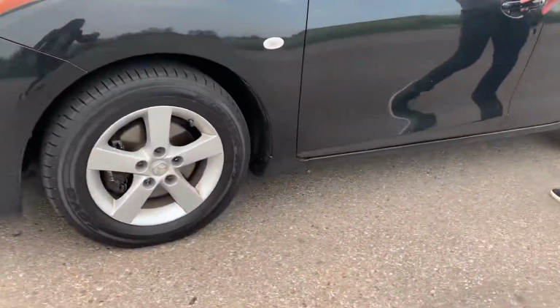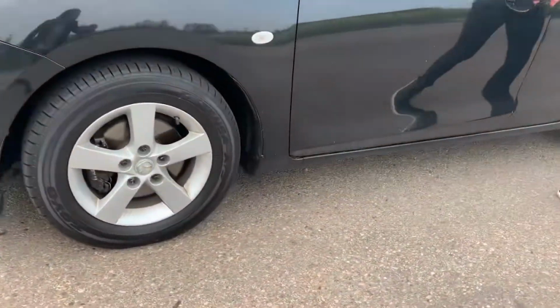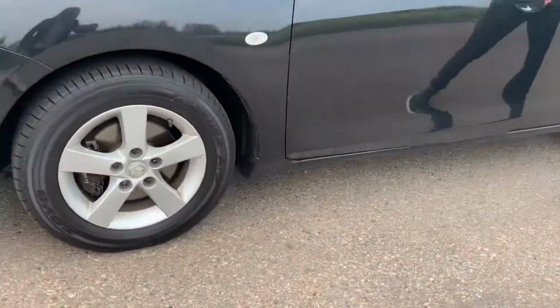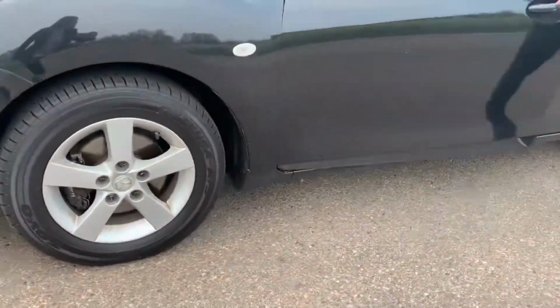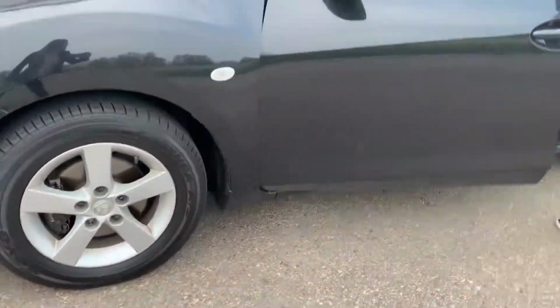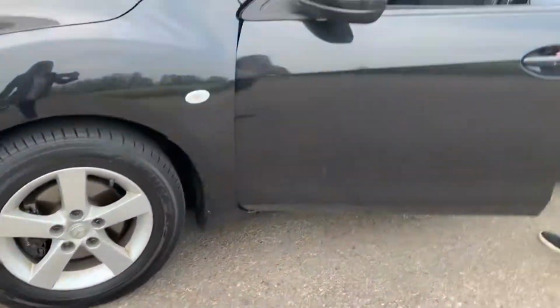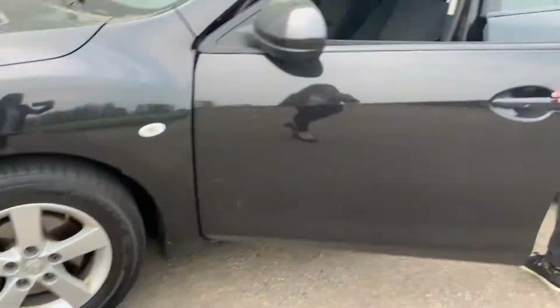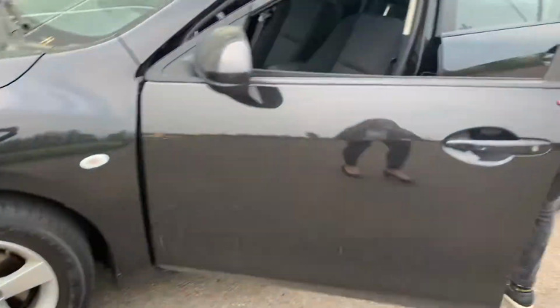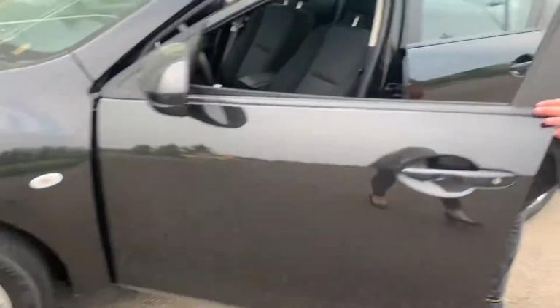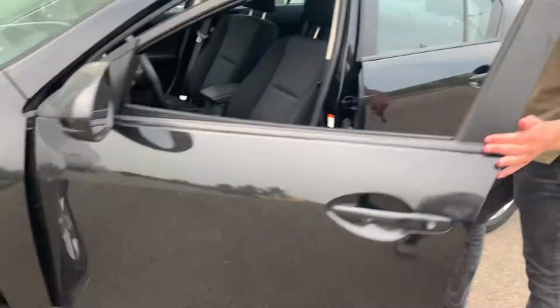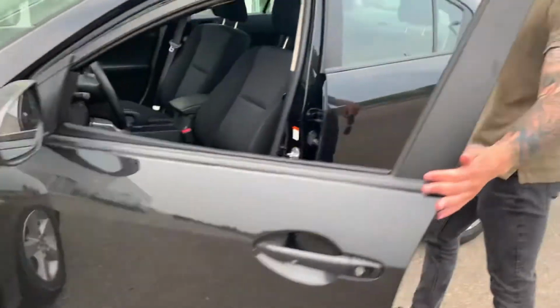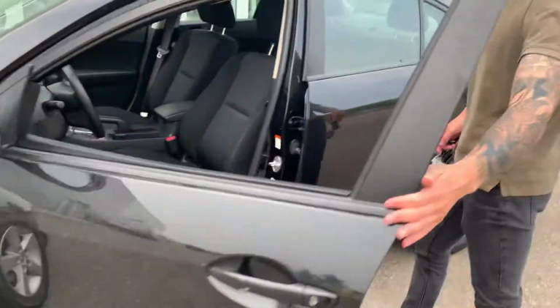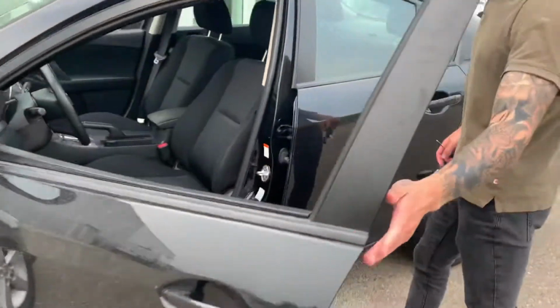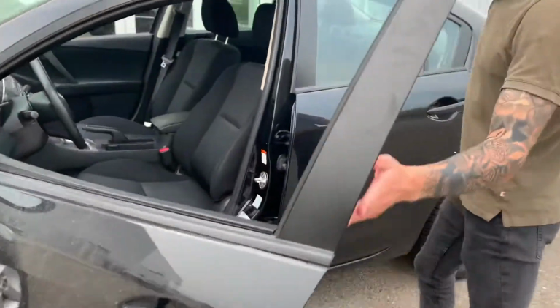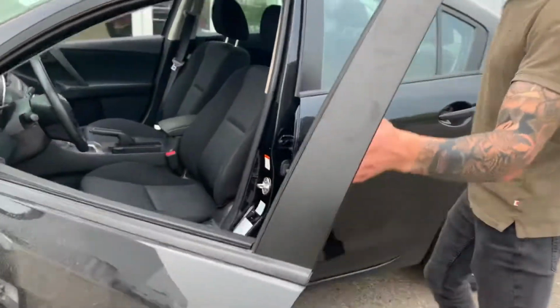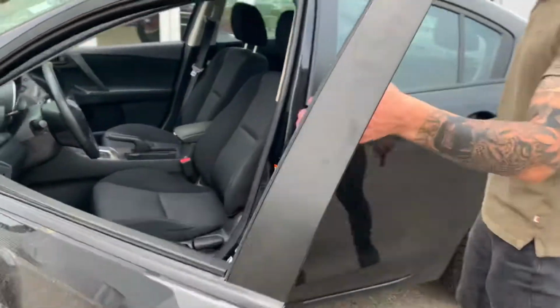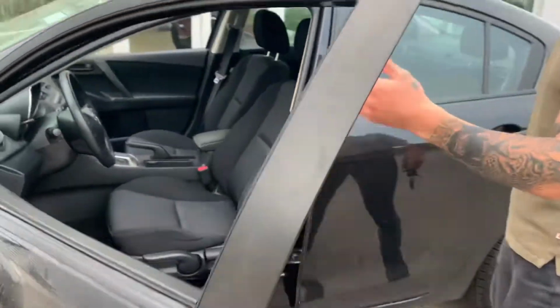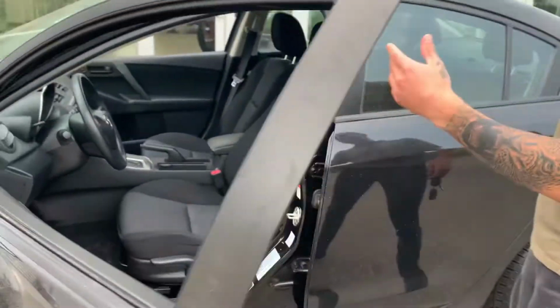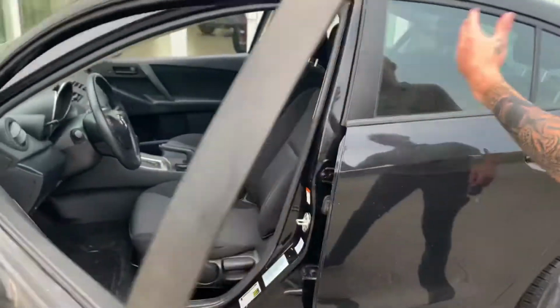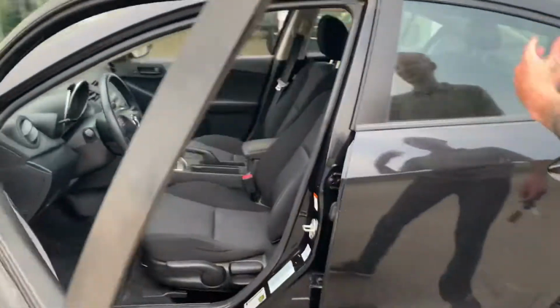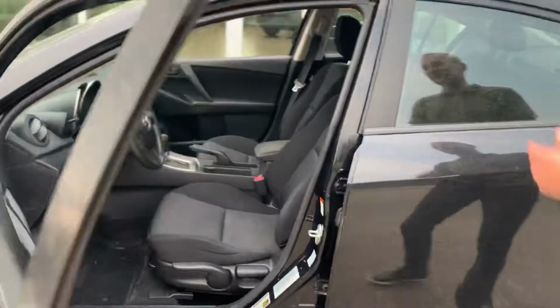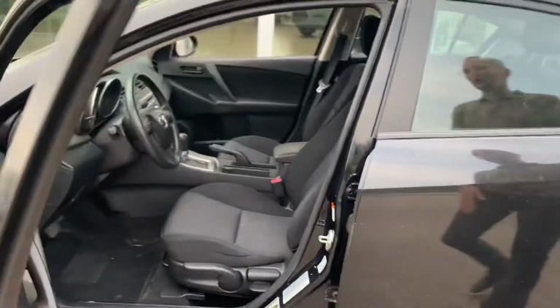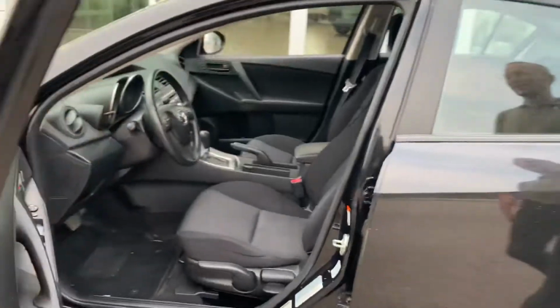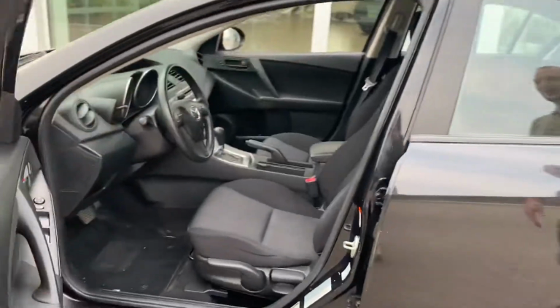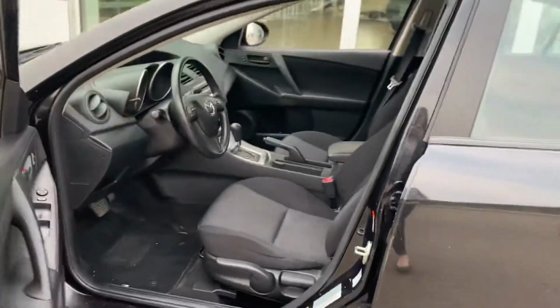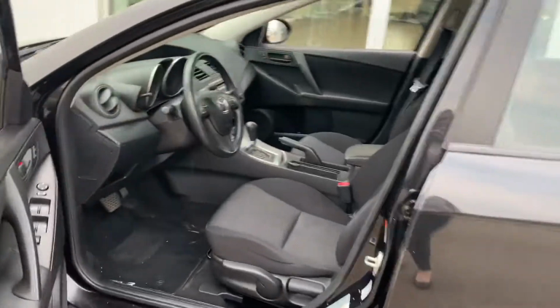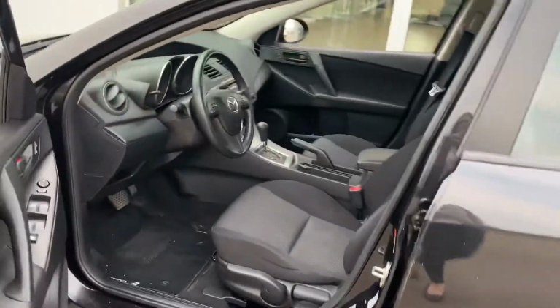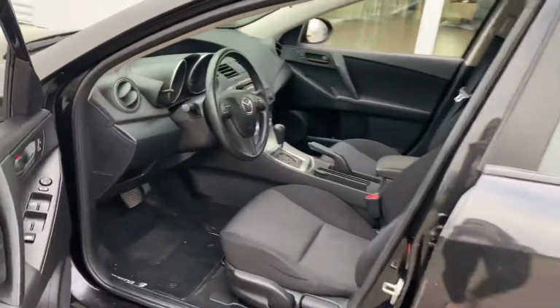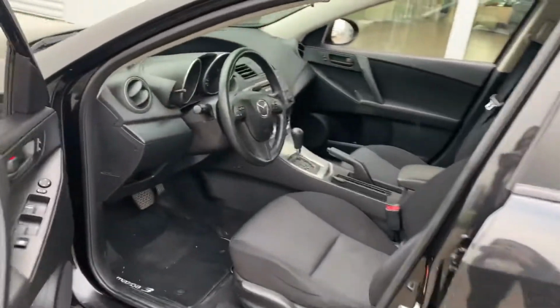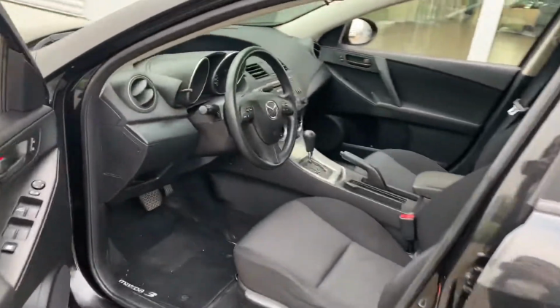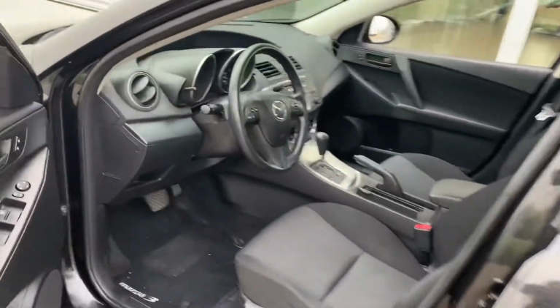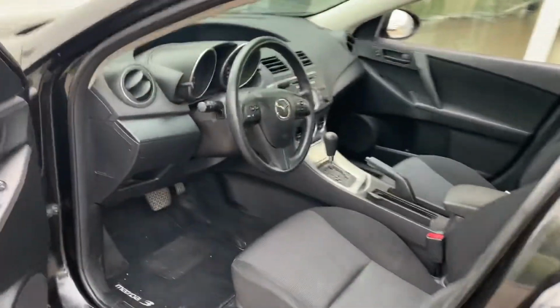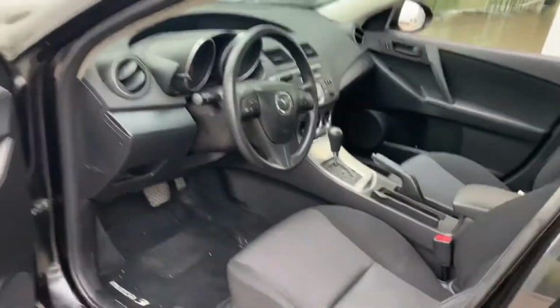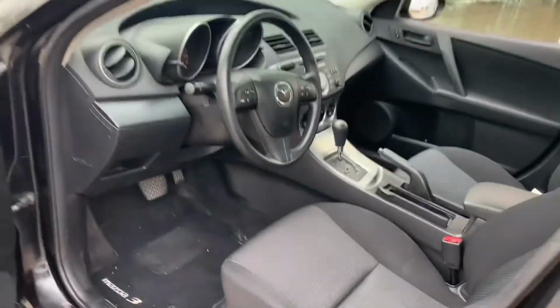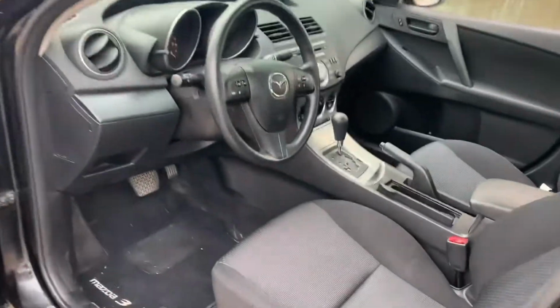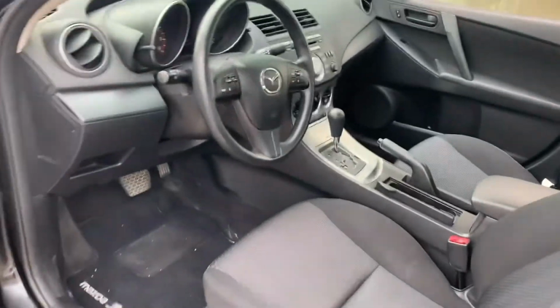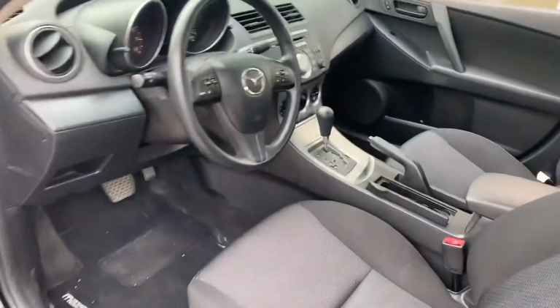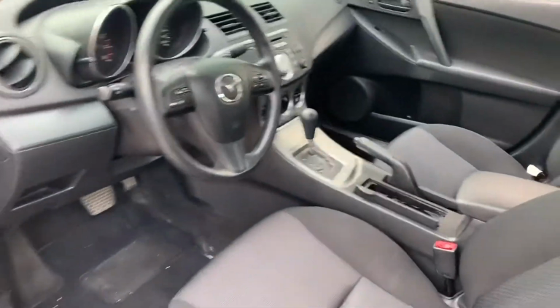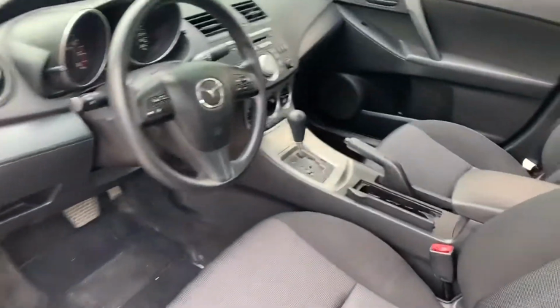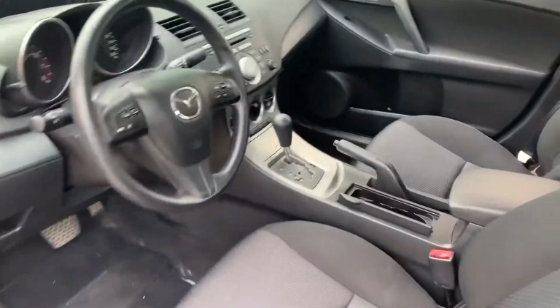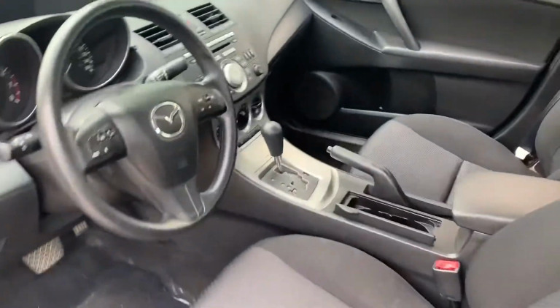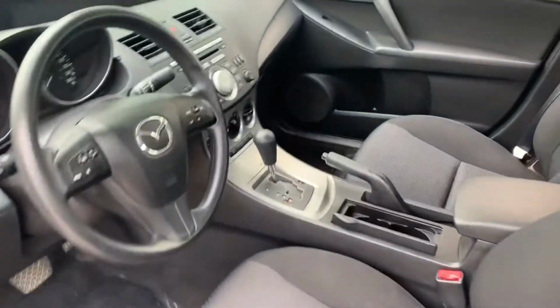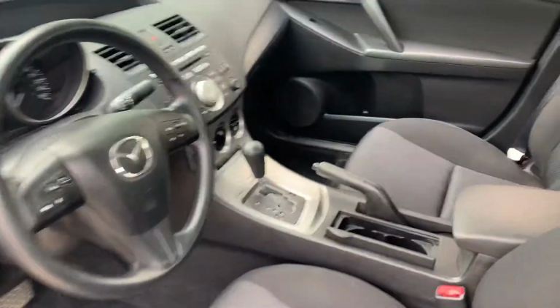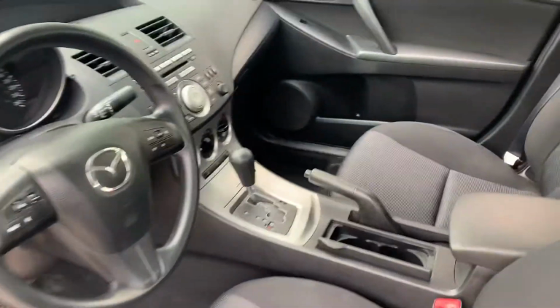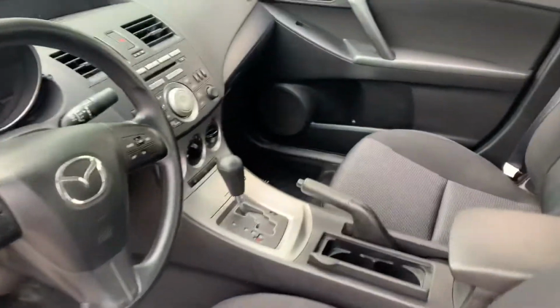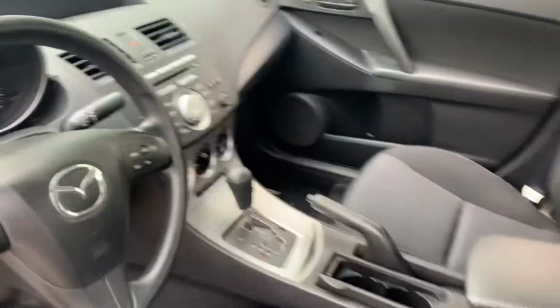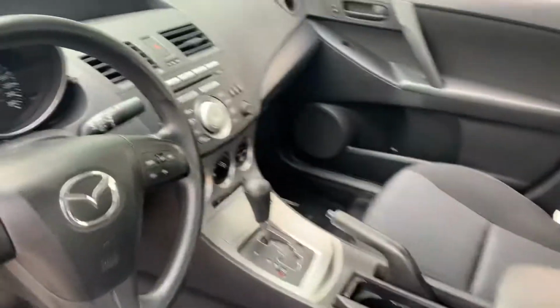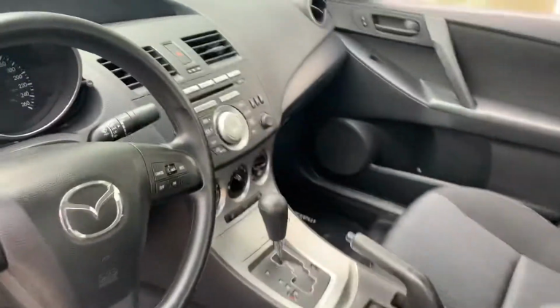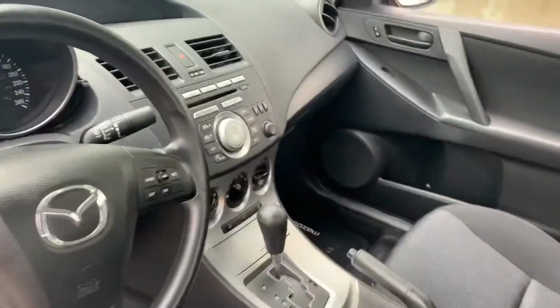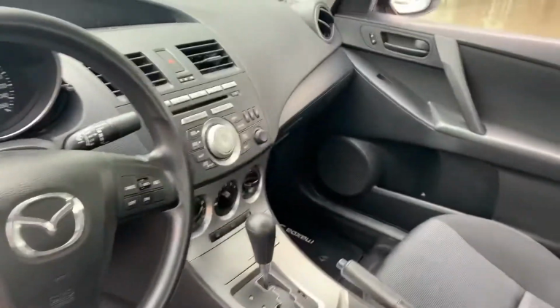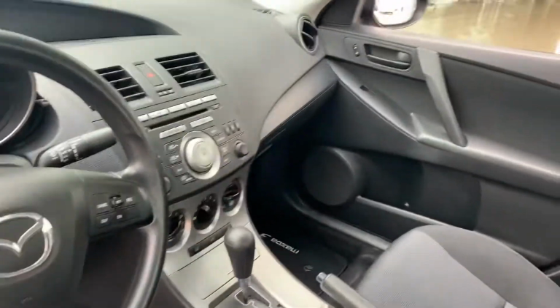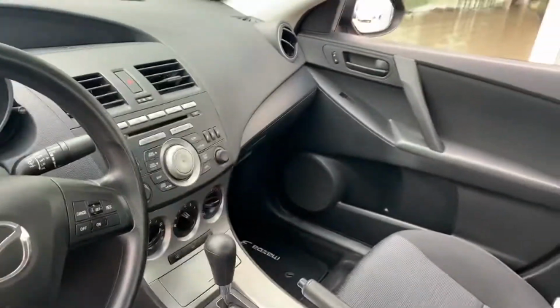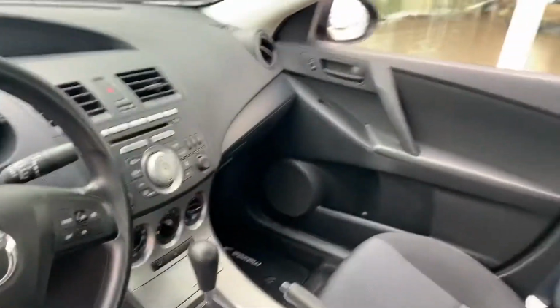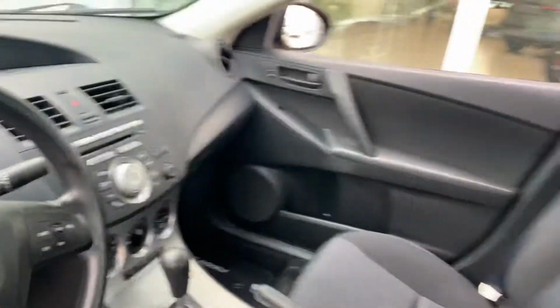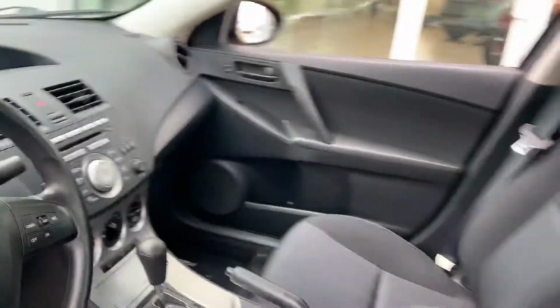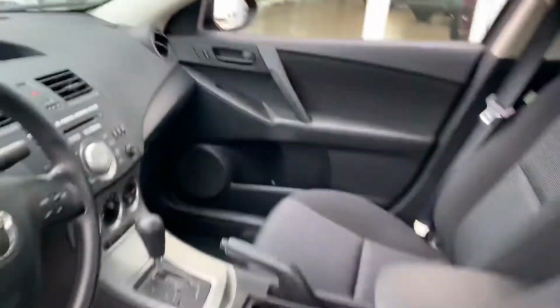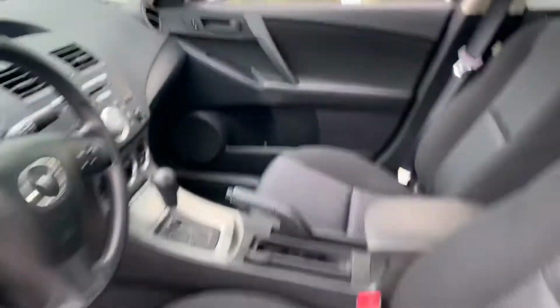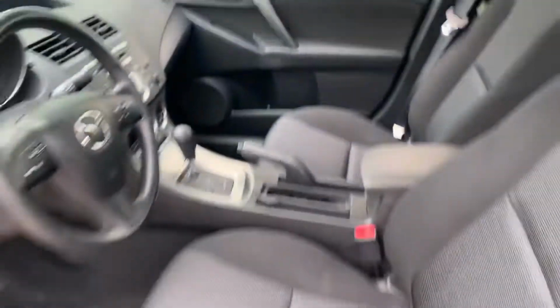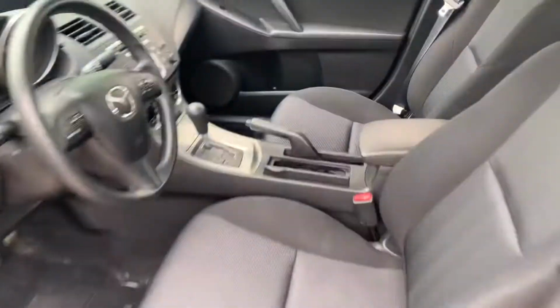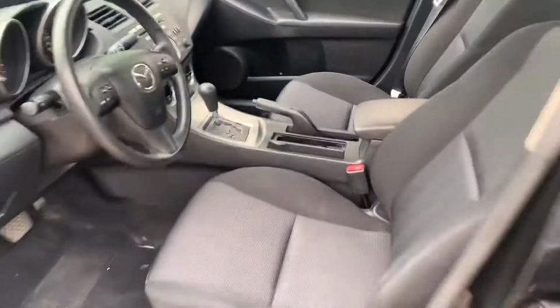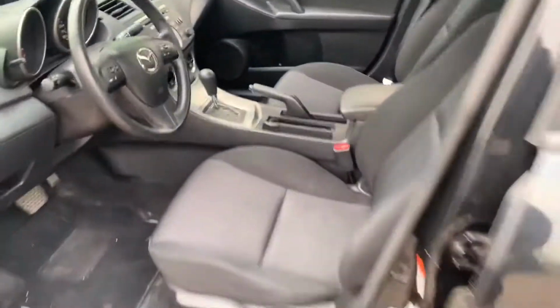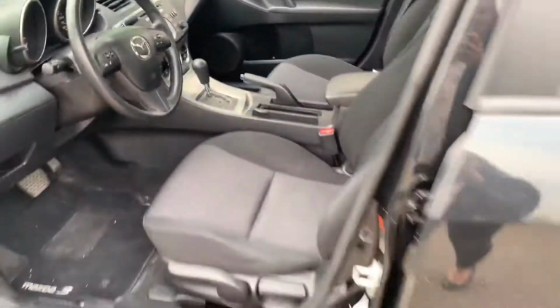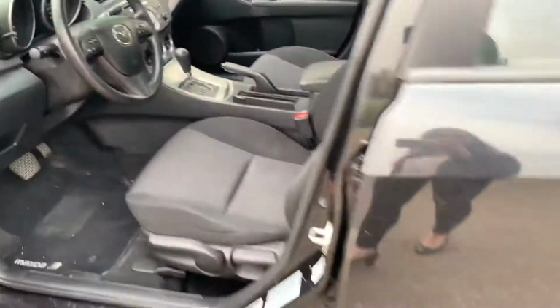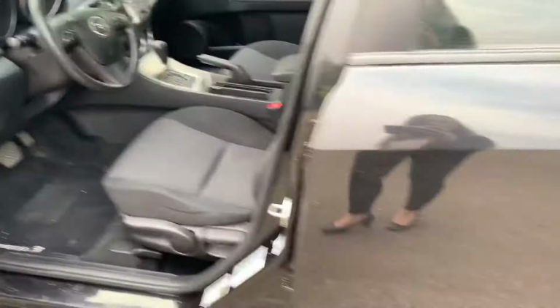Coming on the inside, it hasn't been smoked in or anything like that. Well, you can't smell it, so that's always a good sign as well.